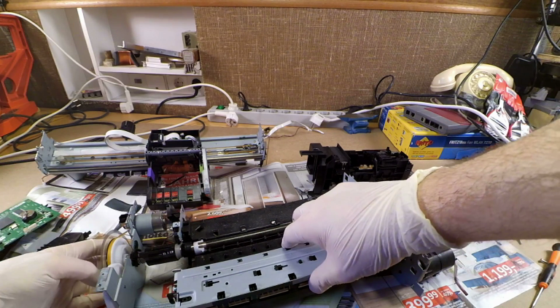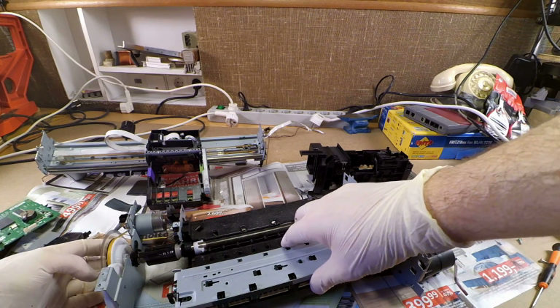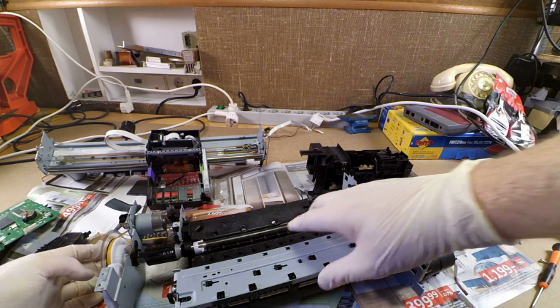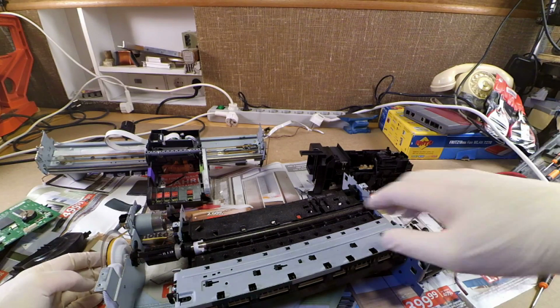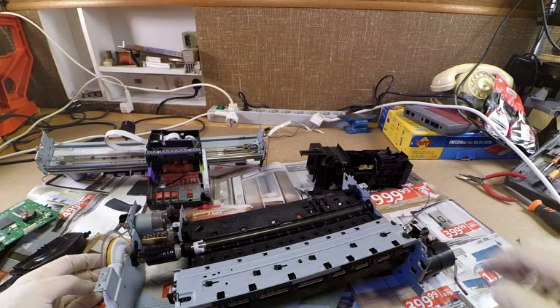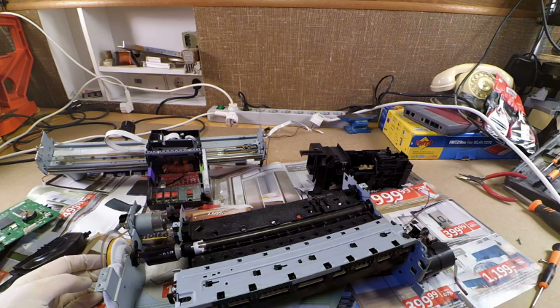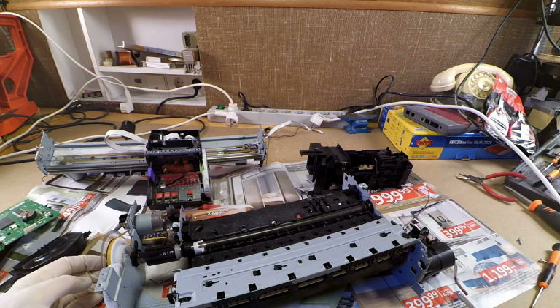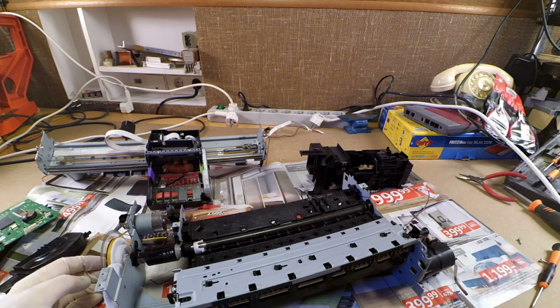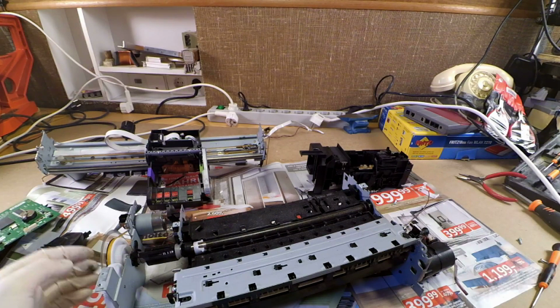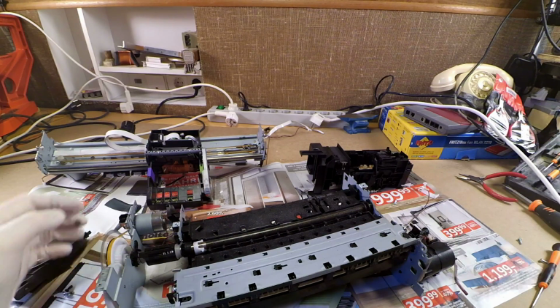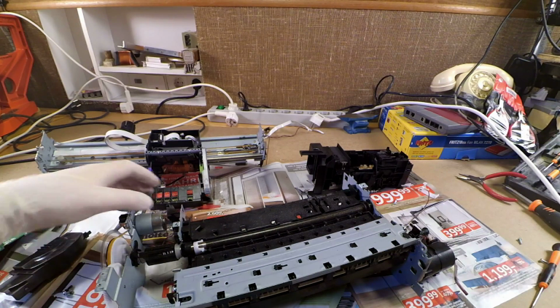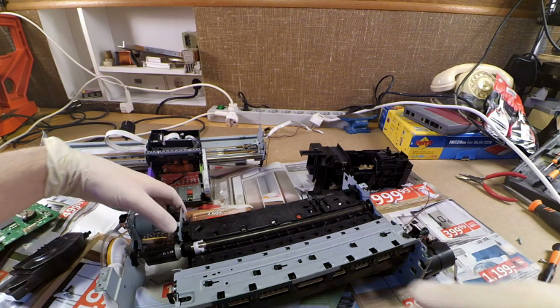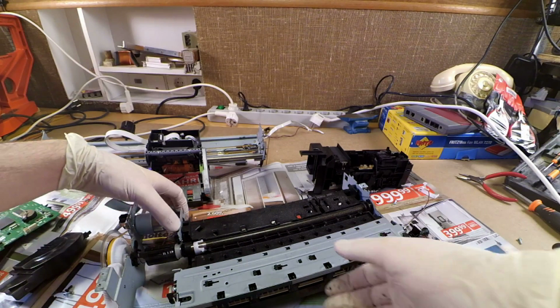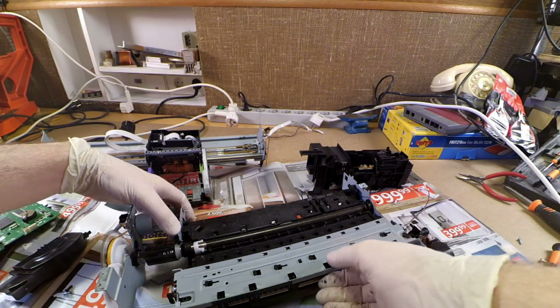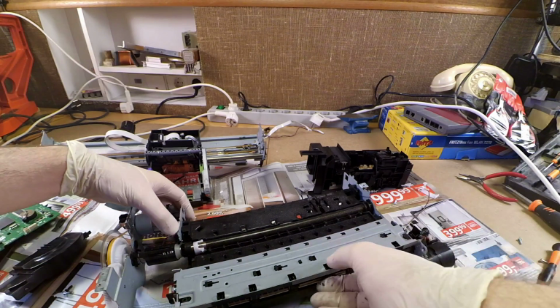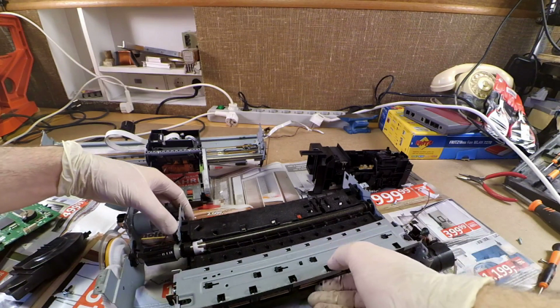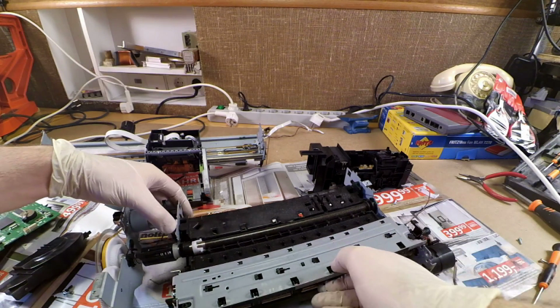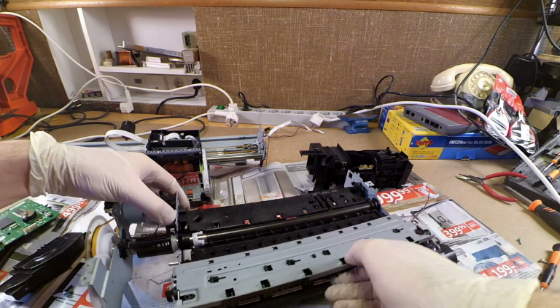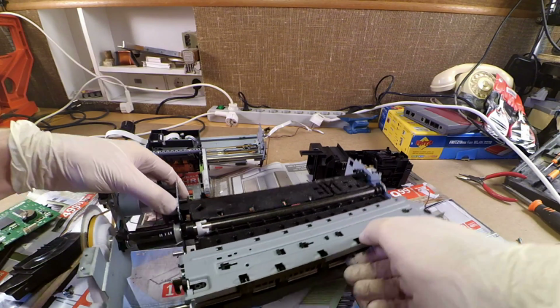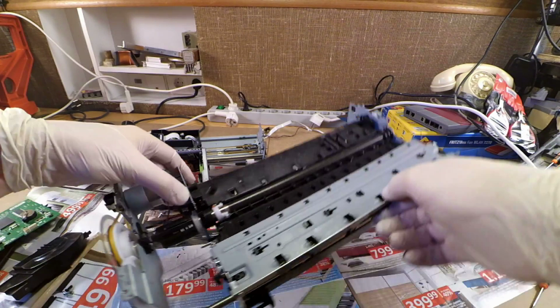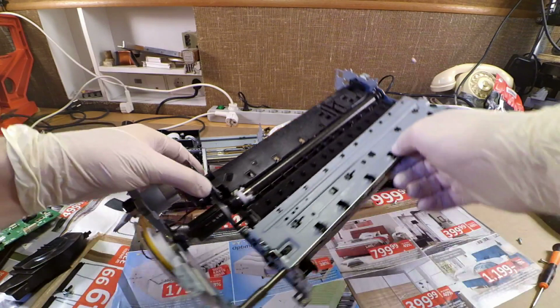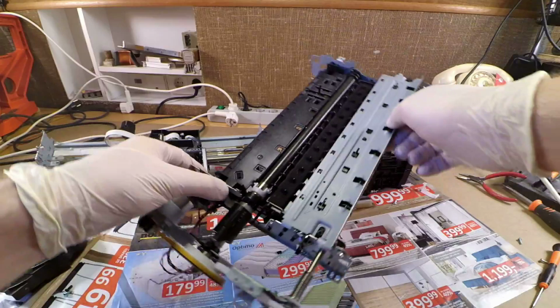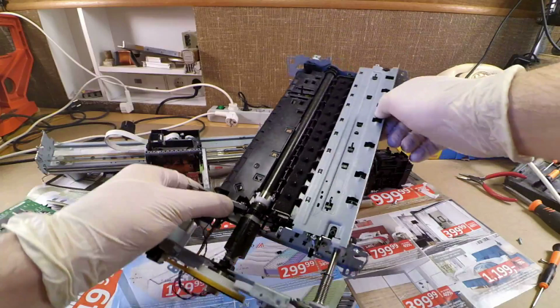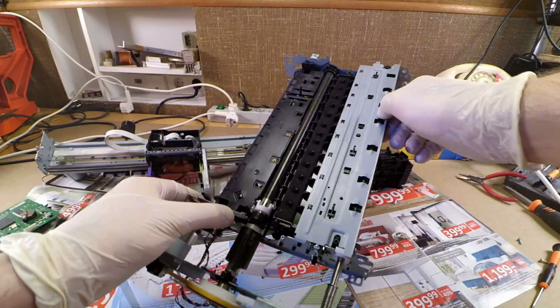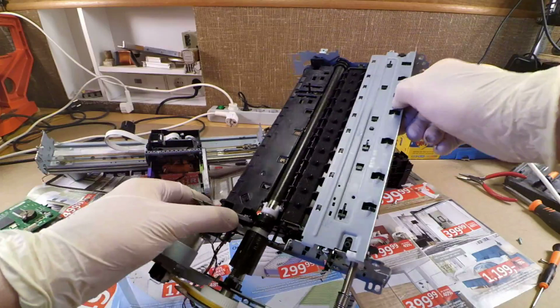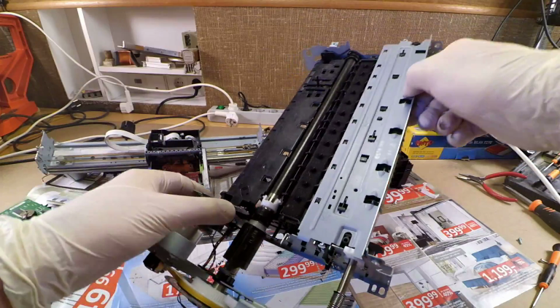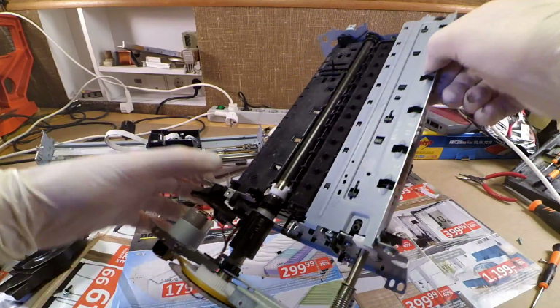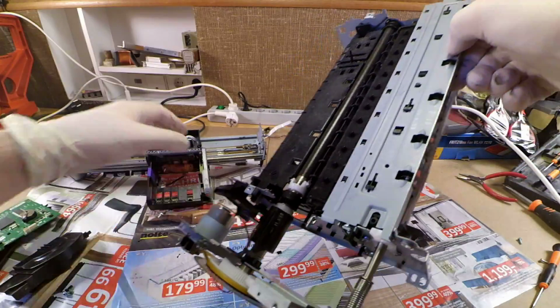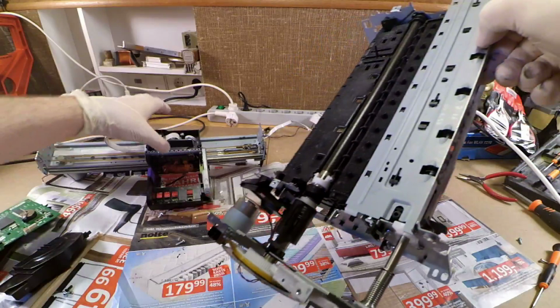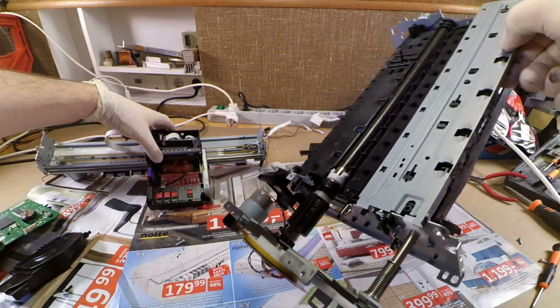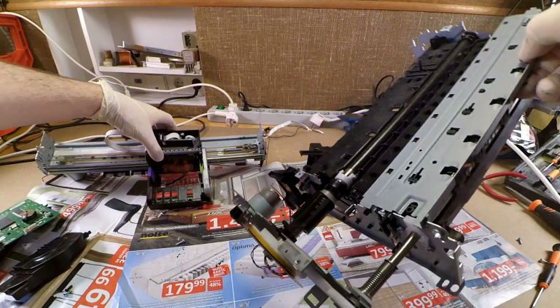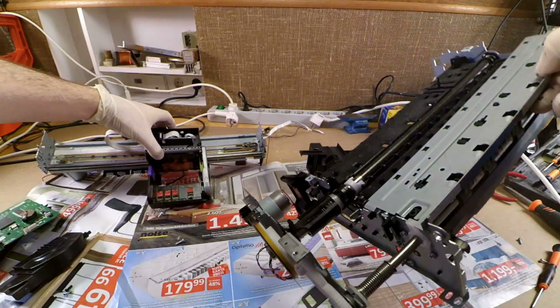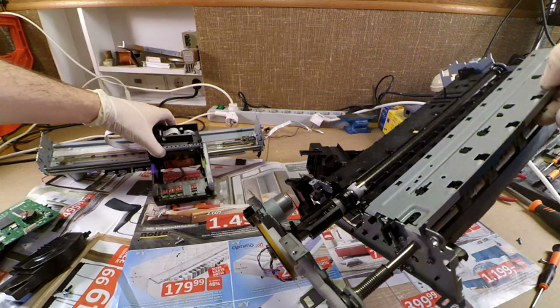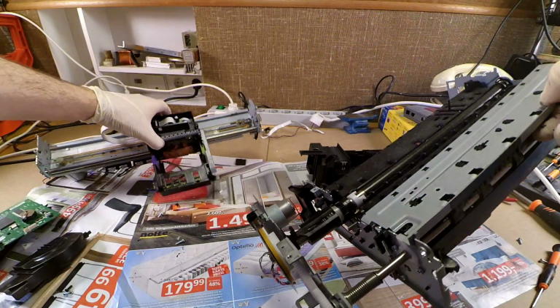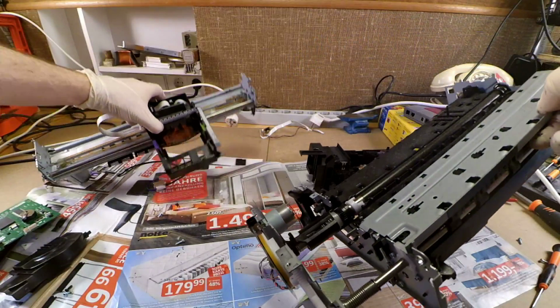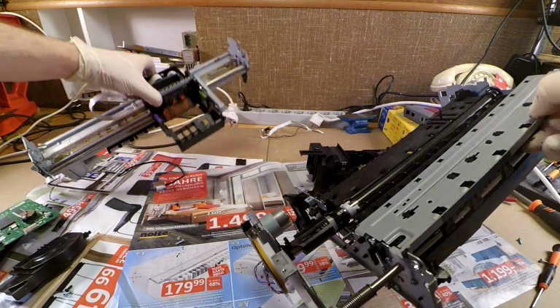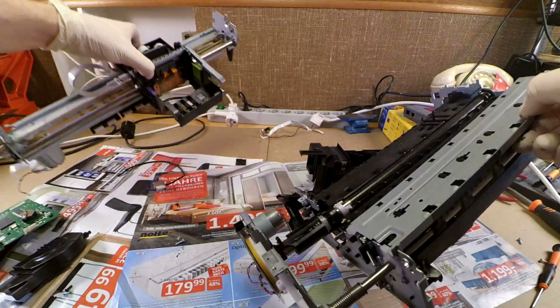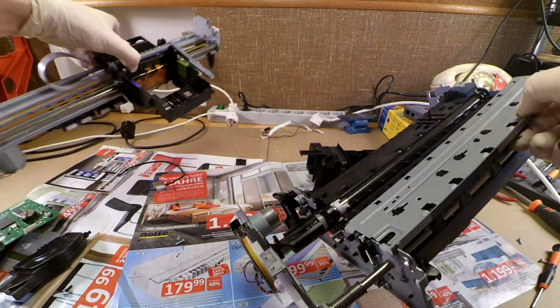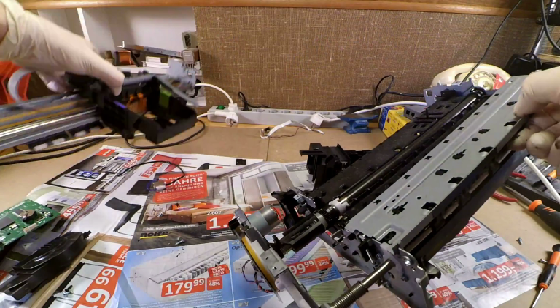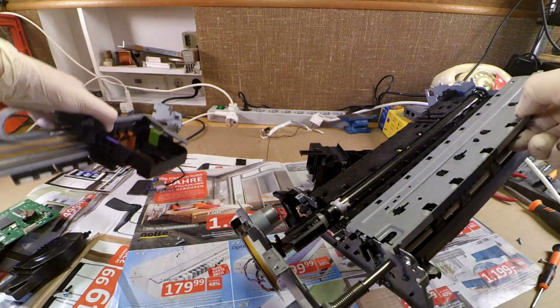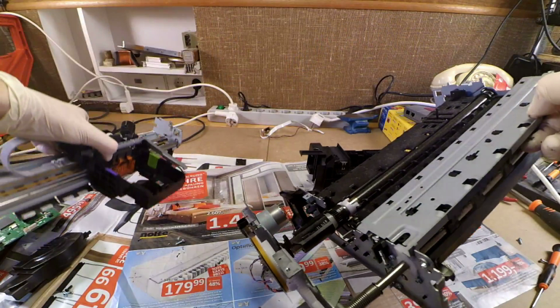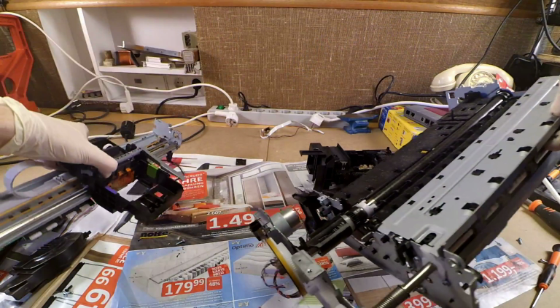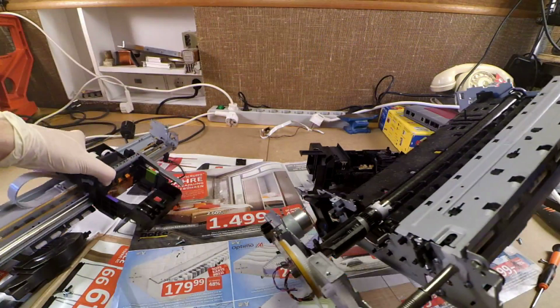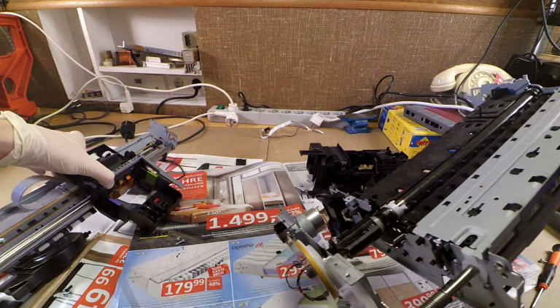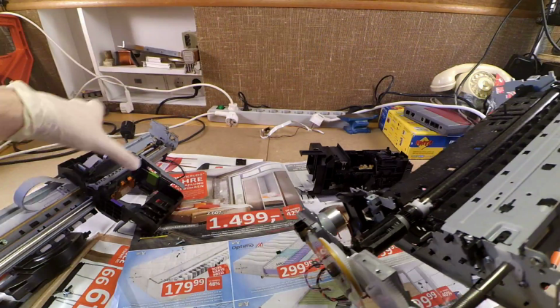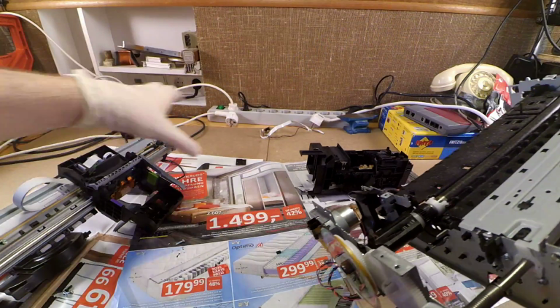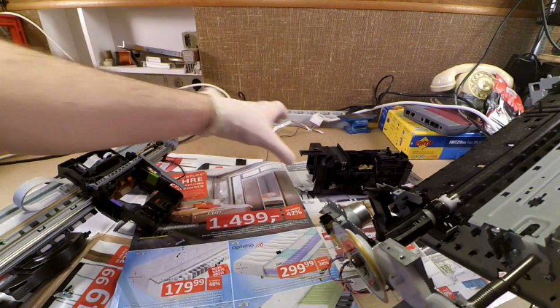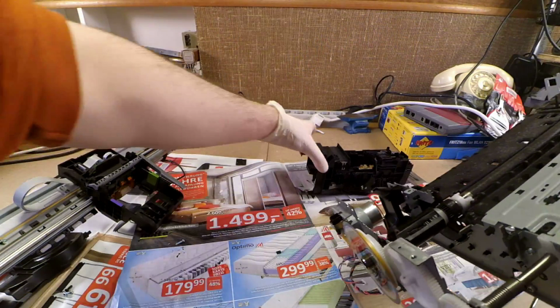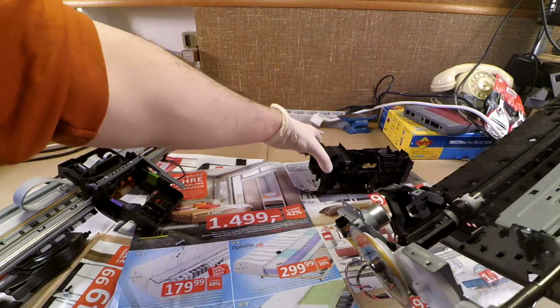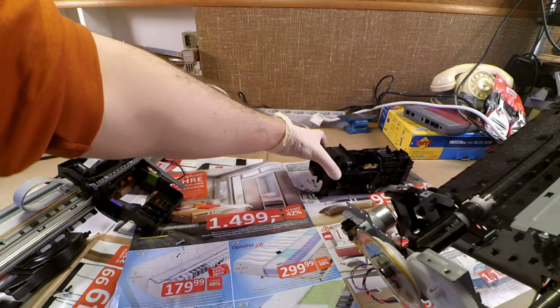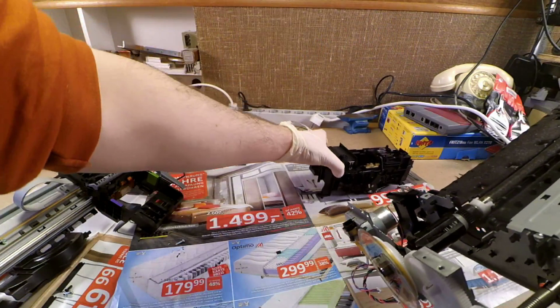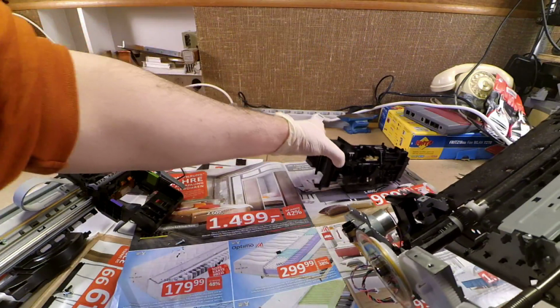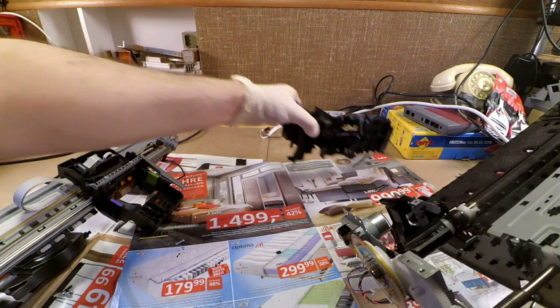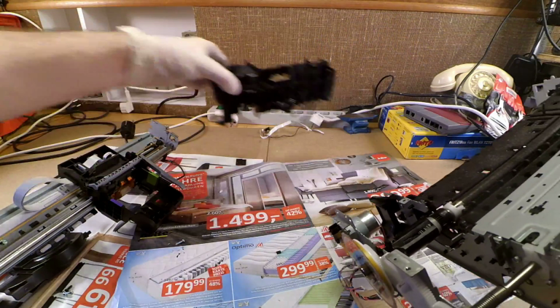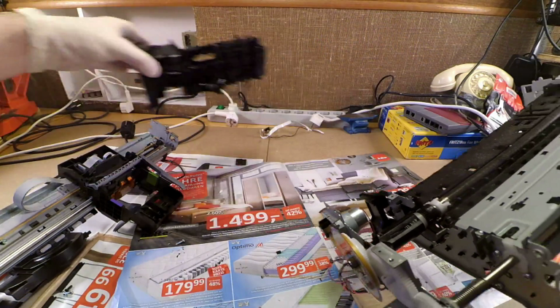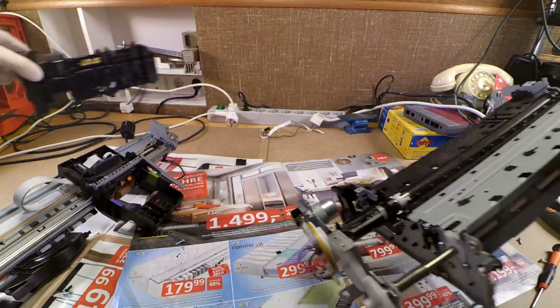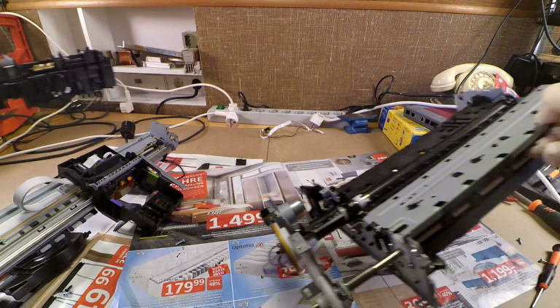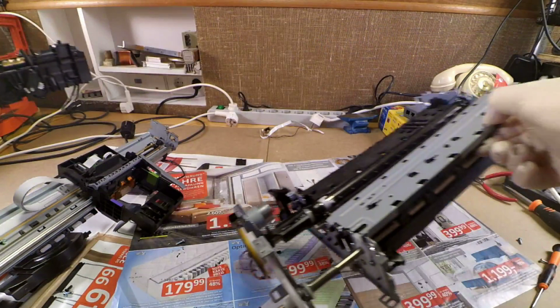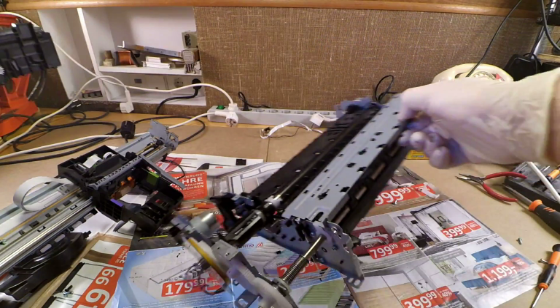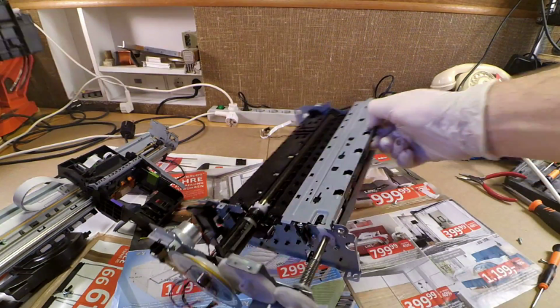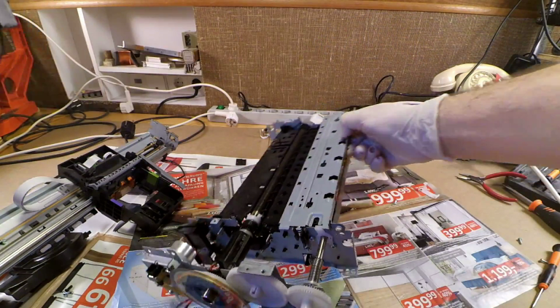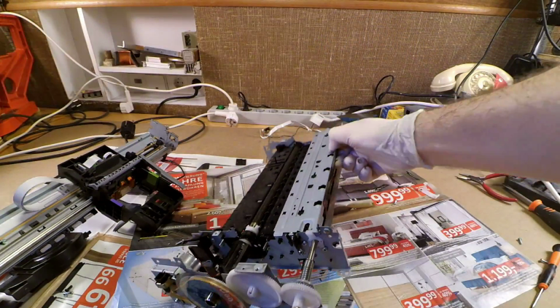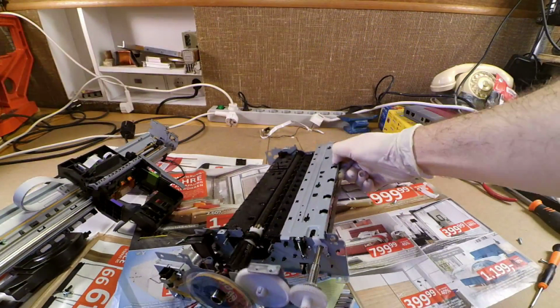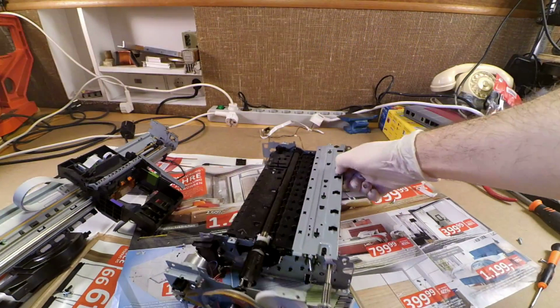Another thing that might be interesting is the linear encoder, which measures the position of the printing head while it moves.